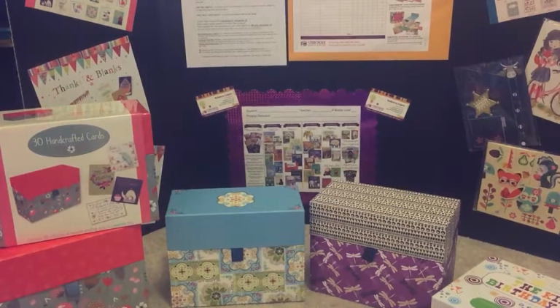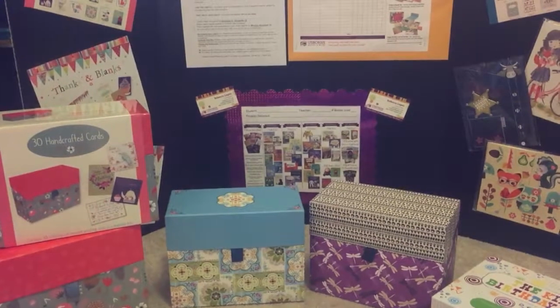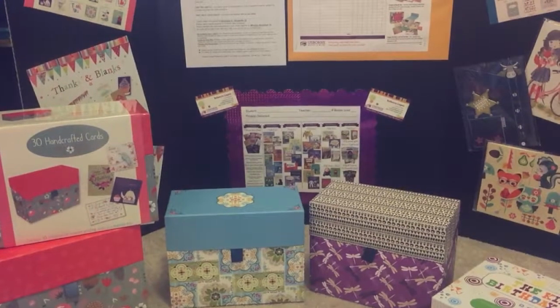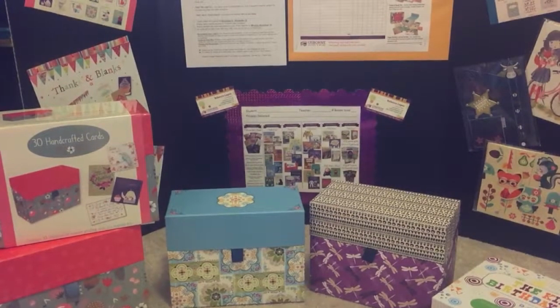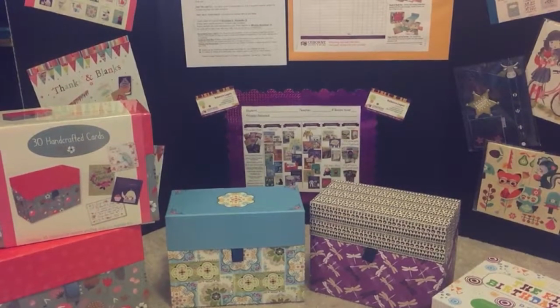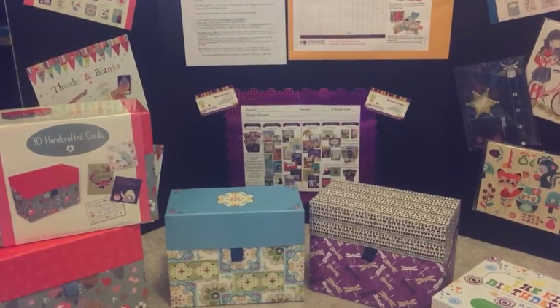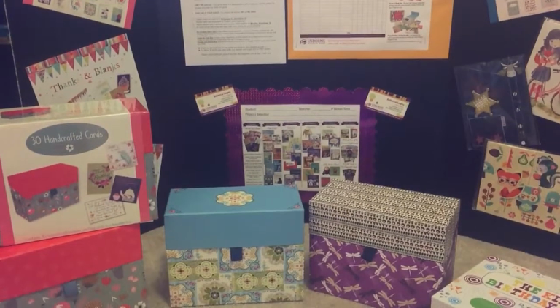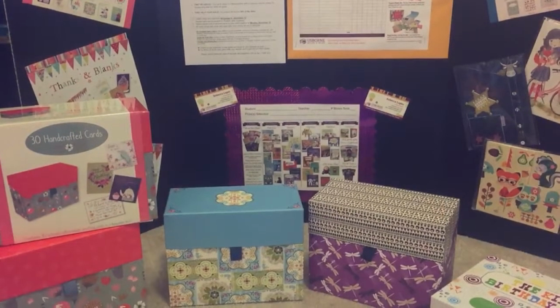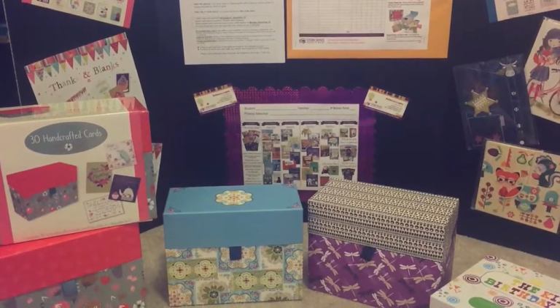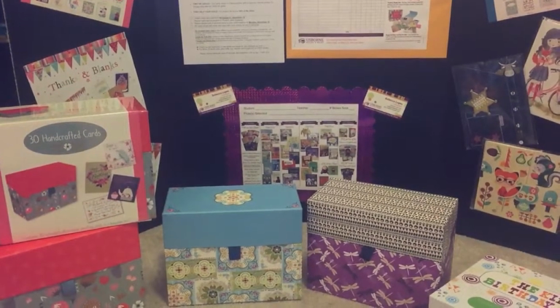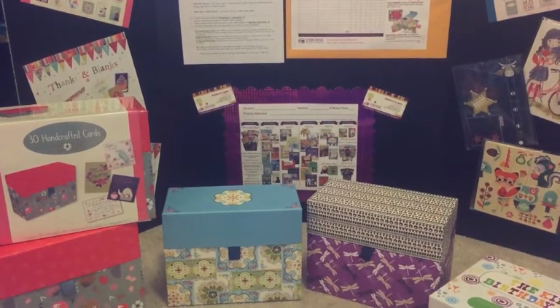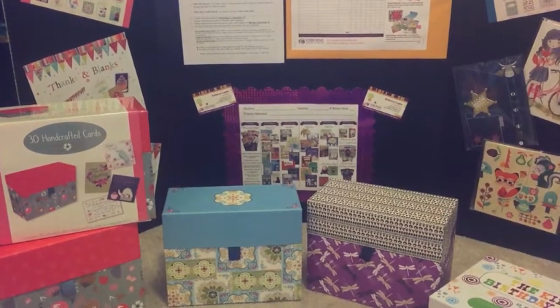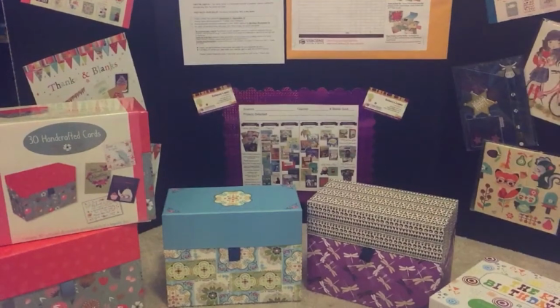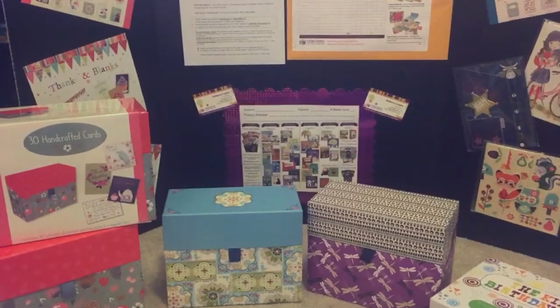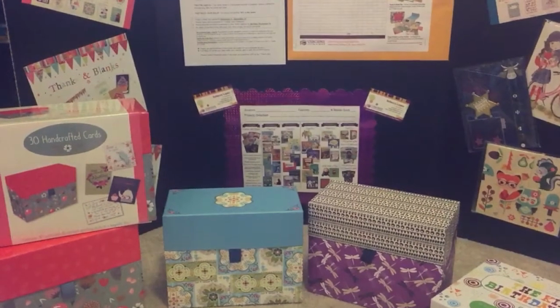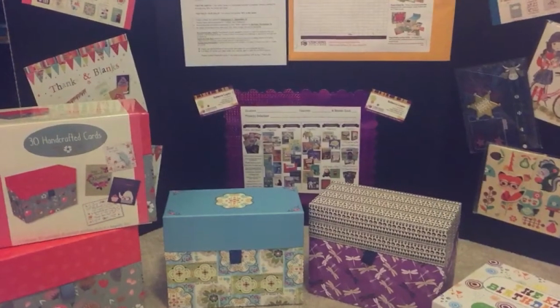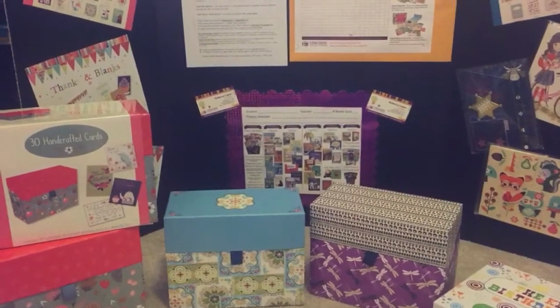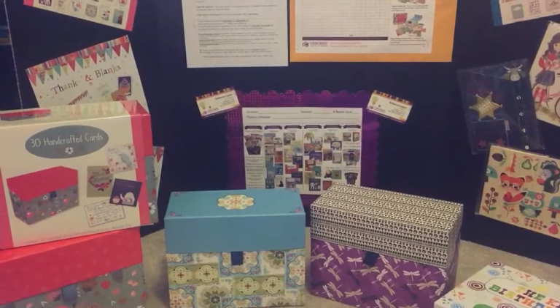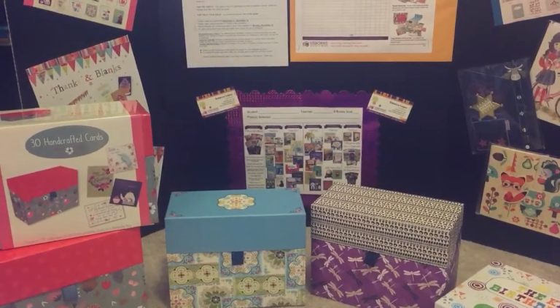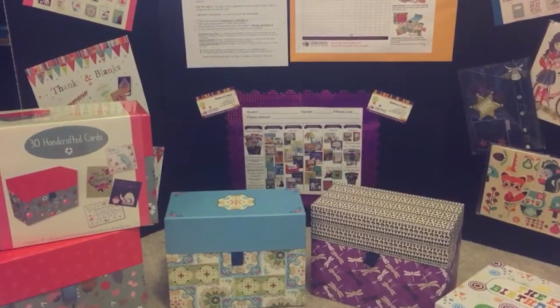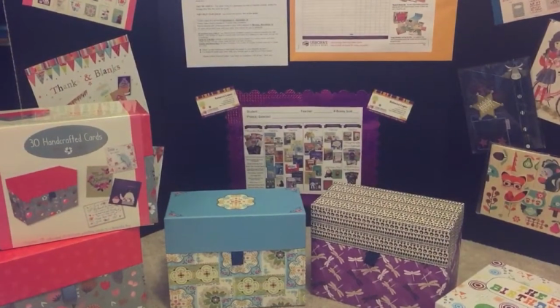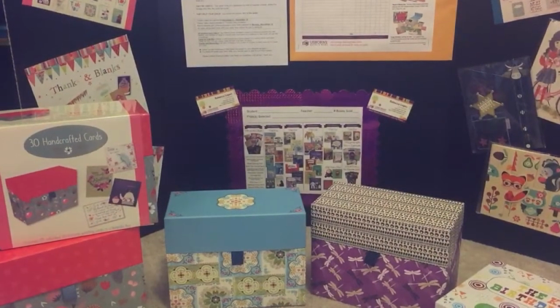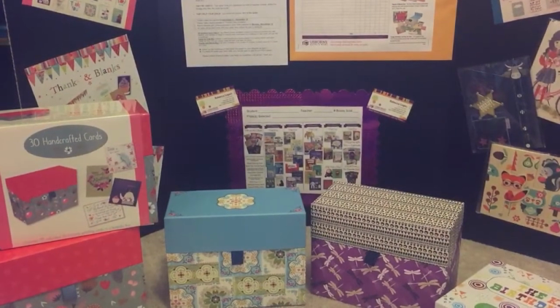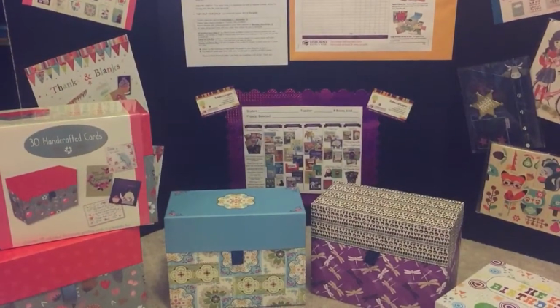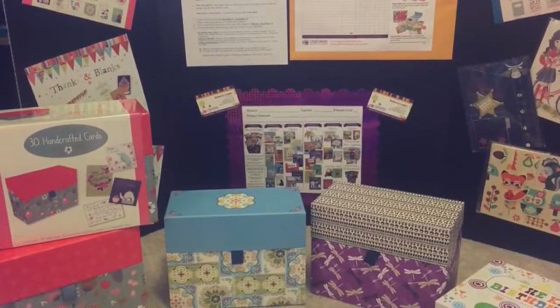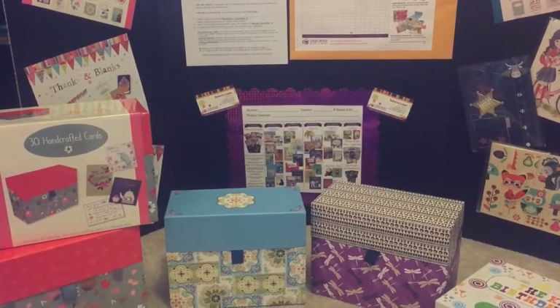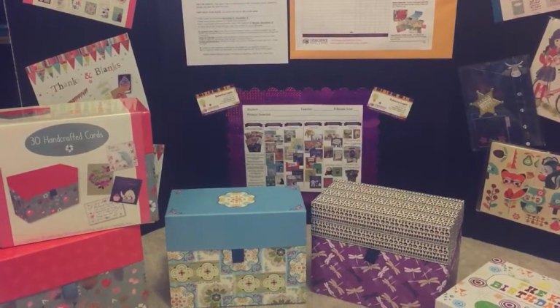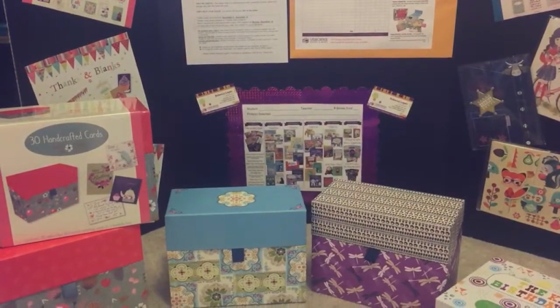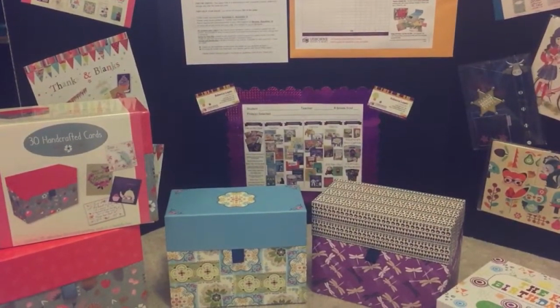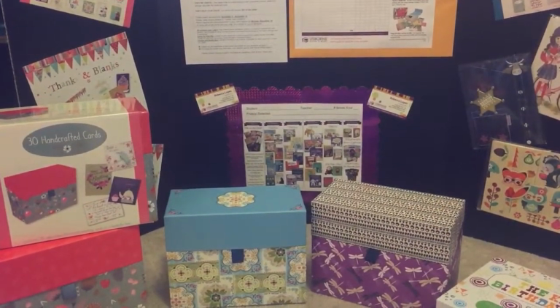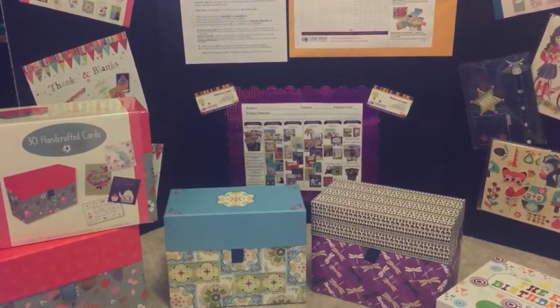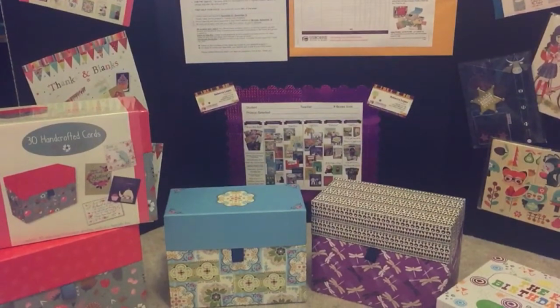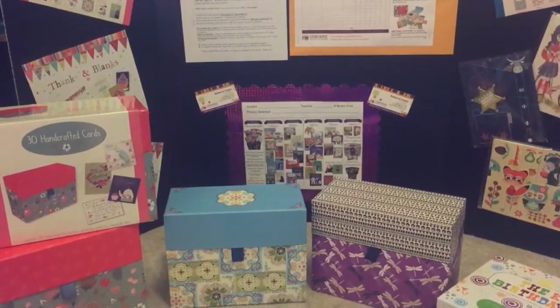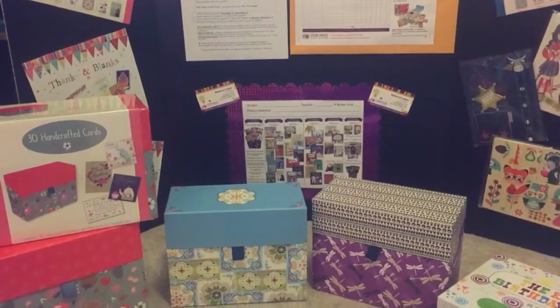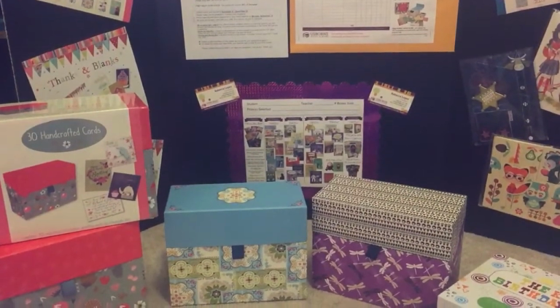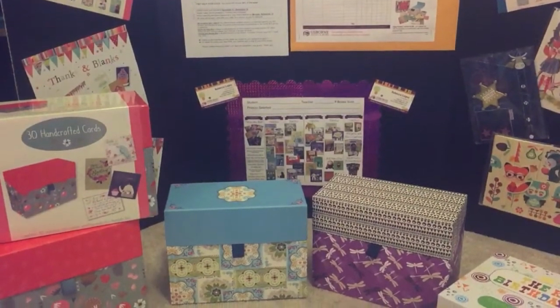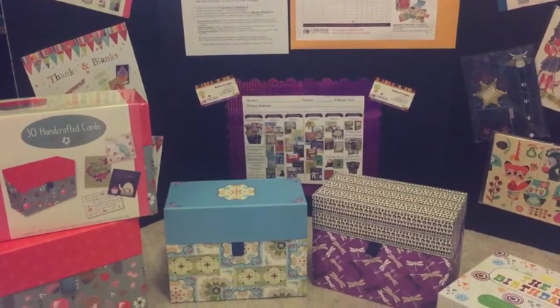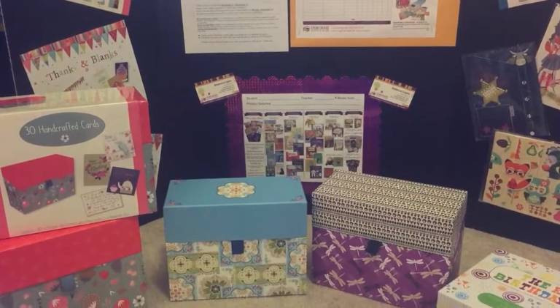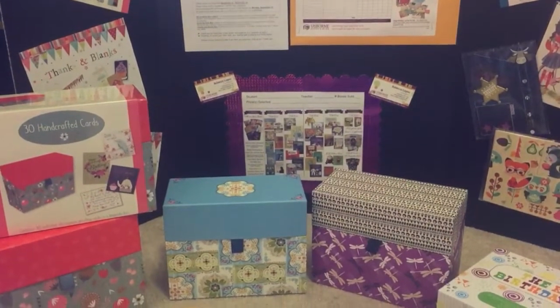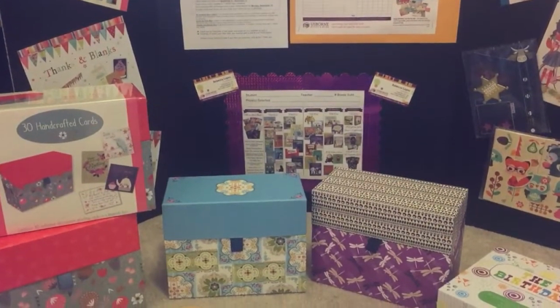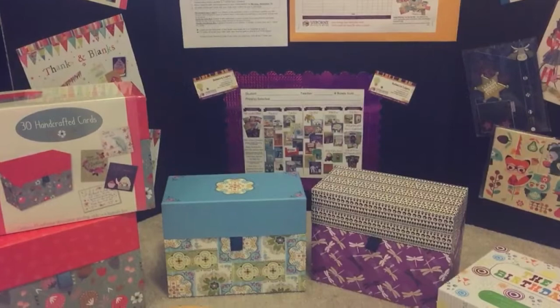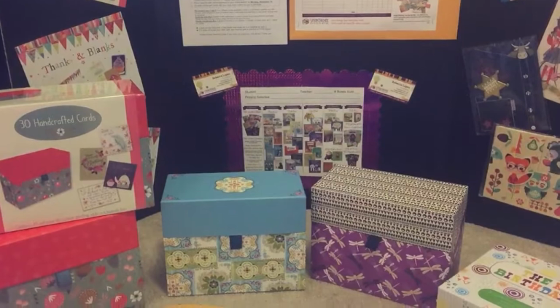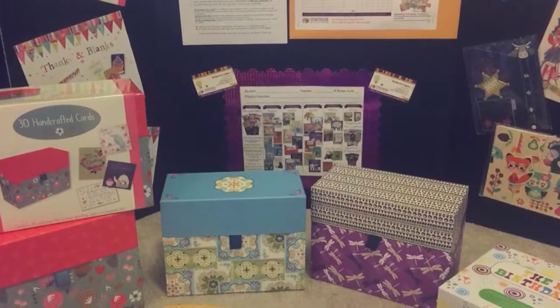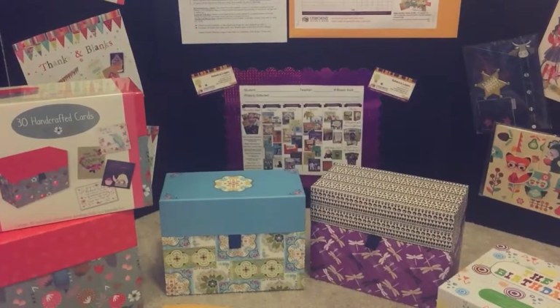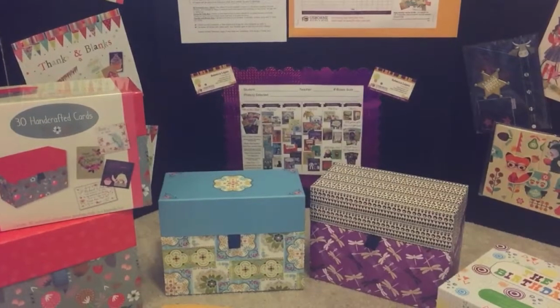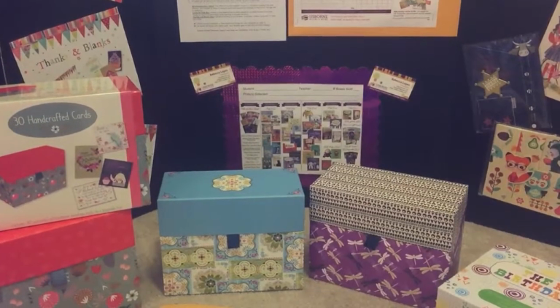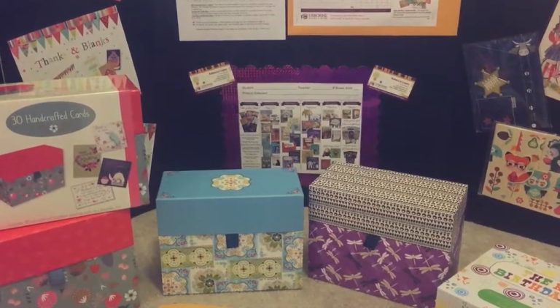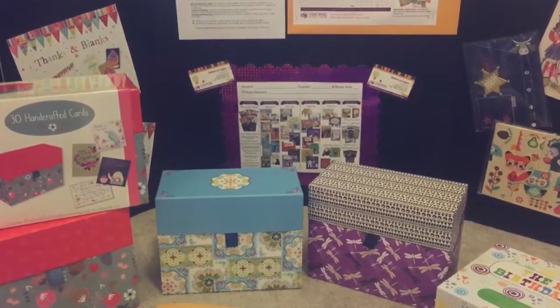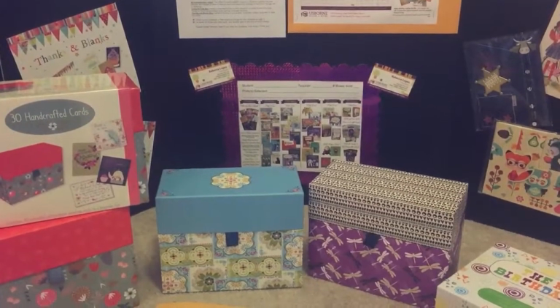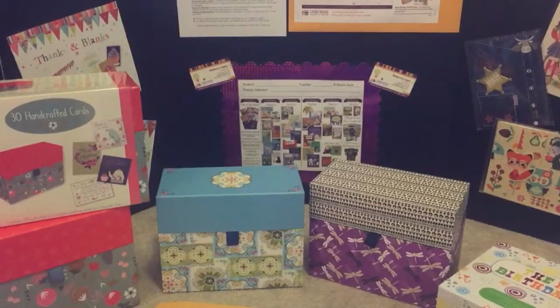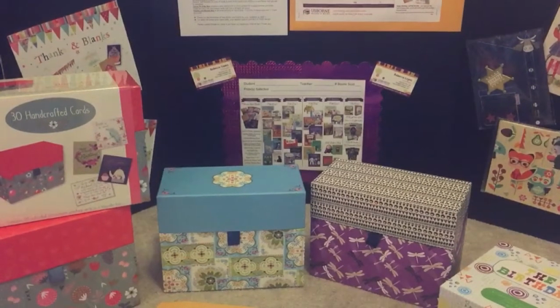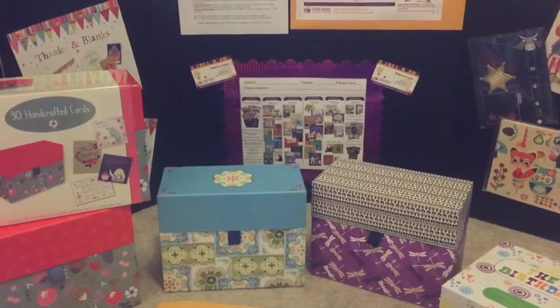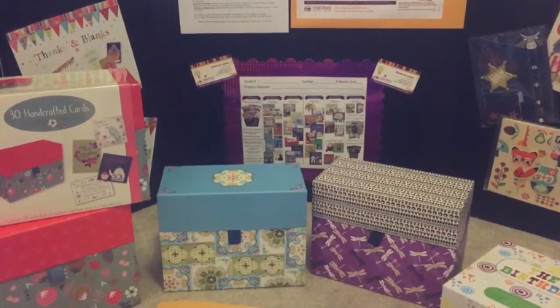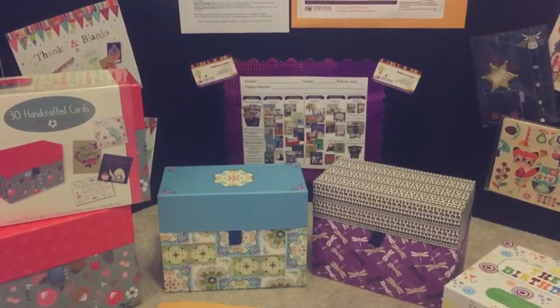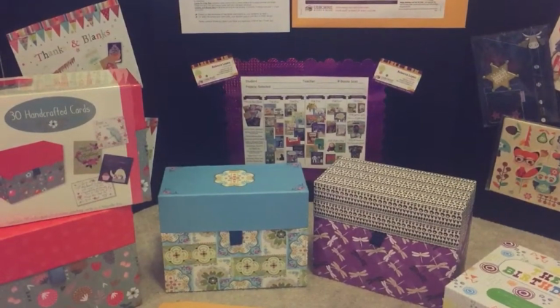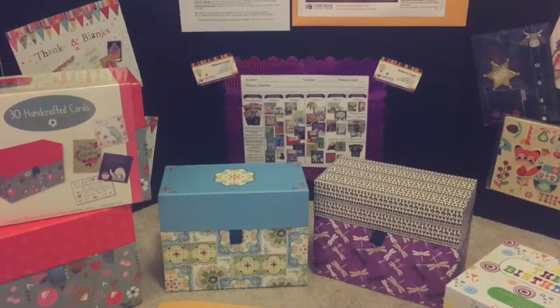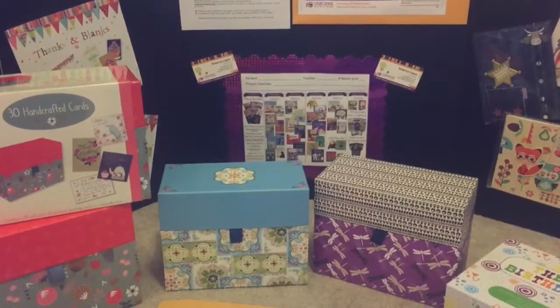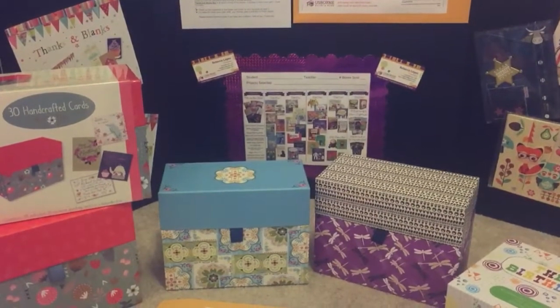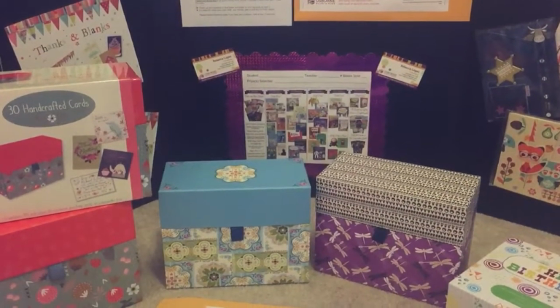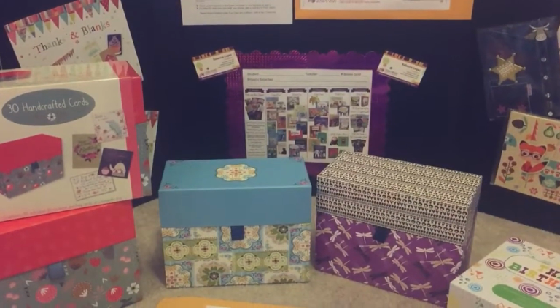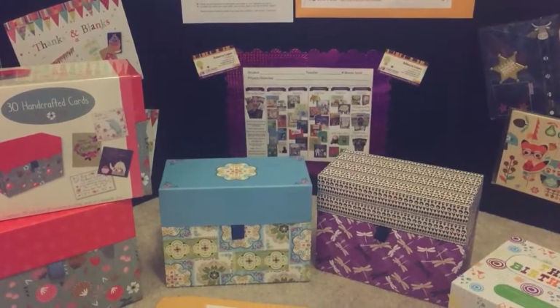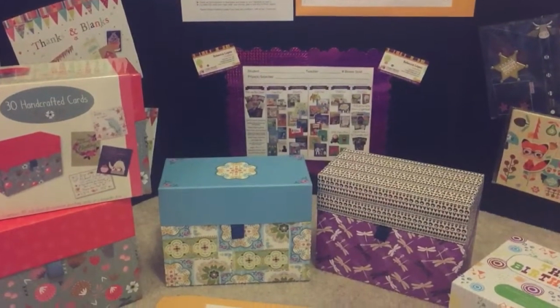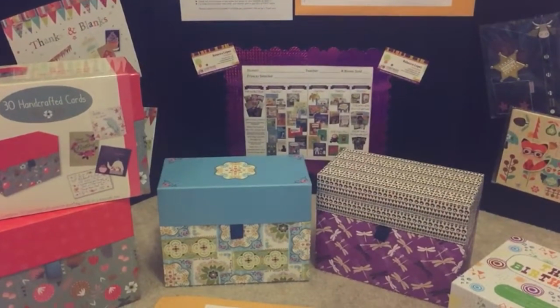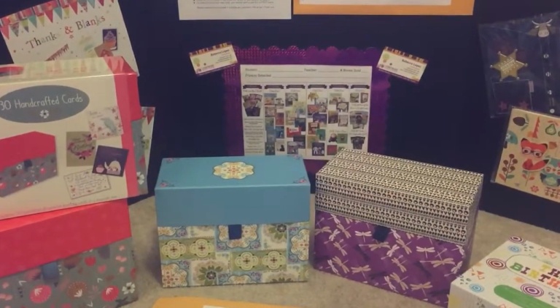Hi, my name is Rebecca Lopez with Usborne Books and More, and I get to share this awesome opportunity called Cards for a Cause.